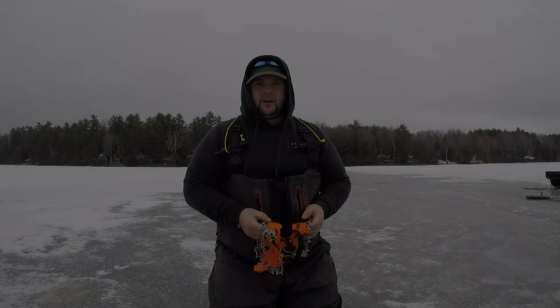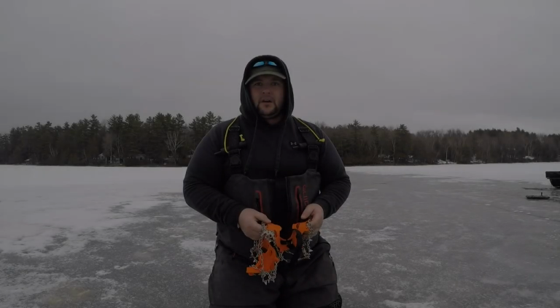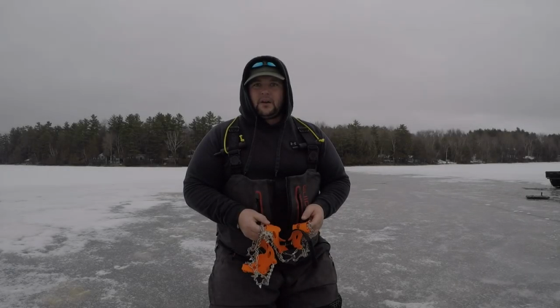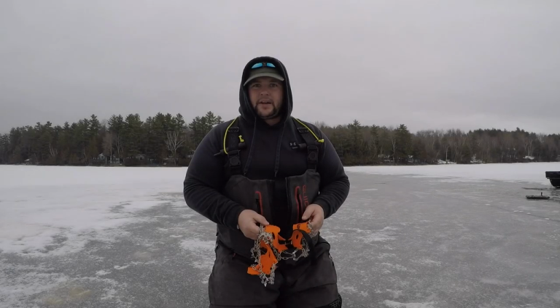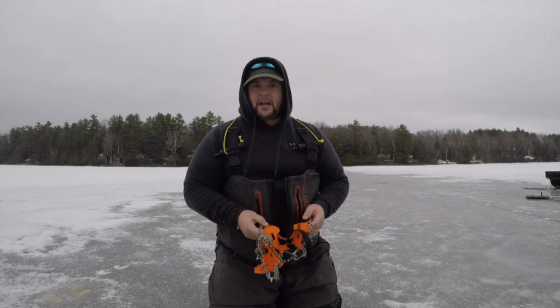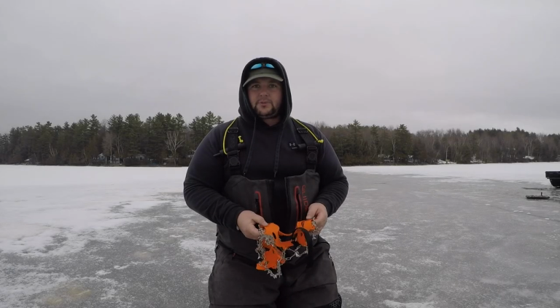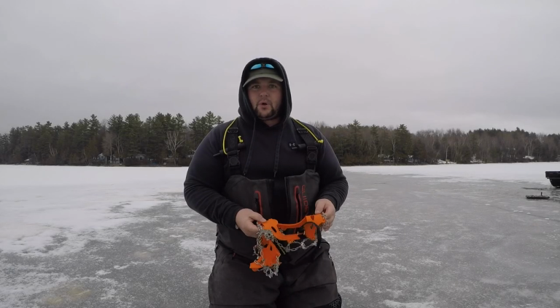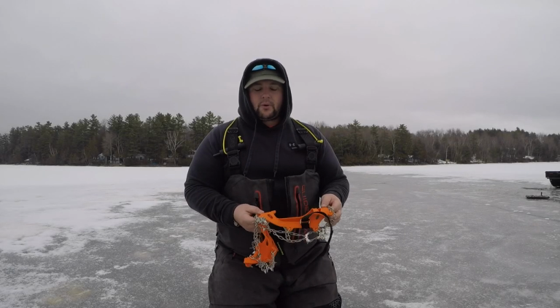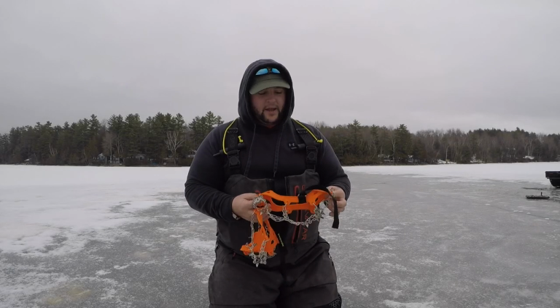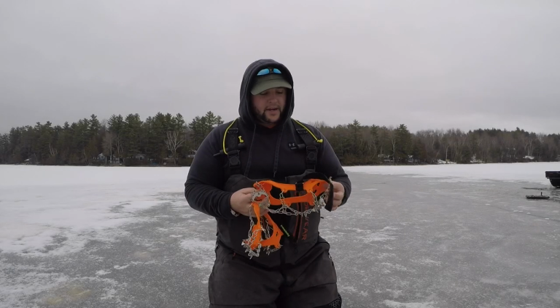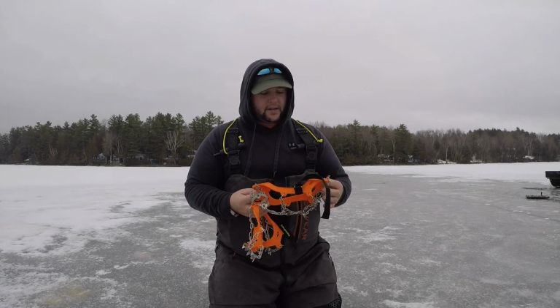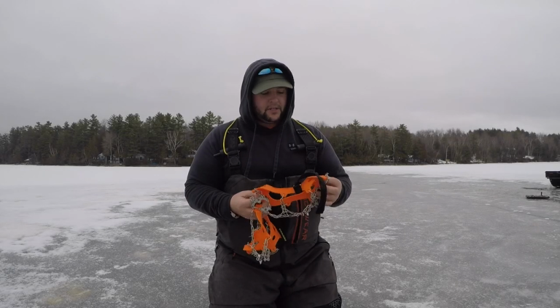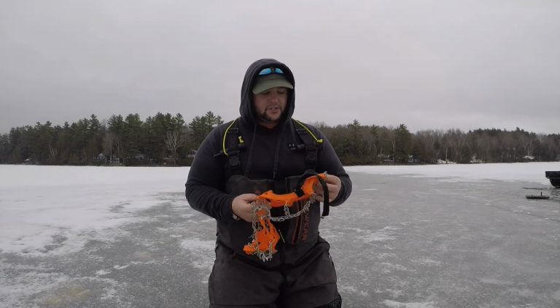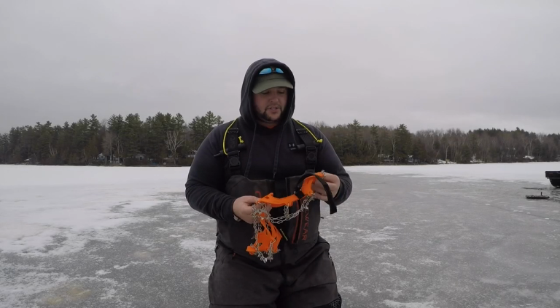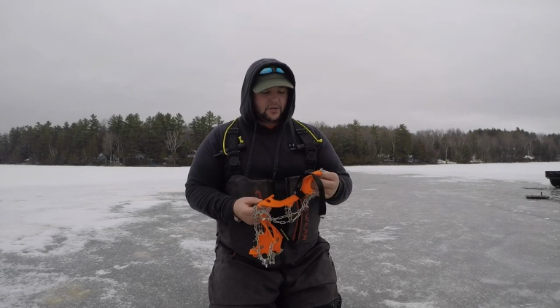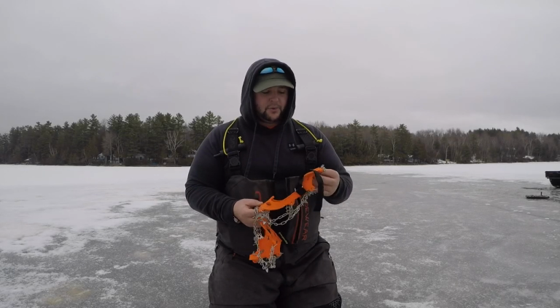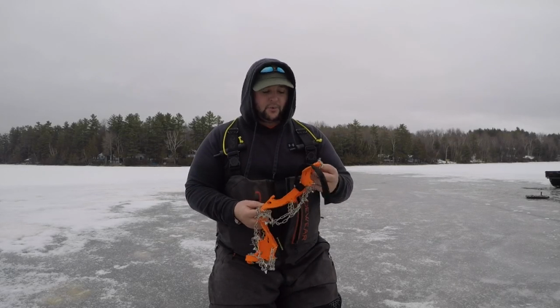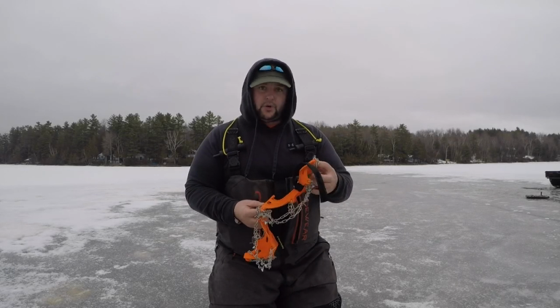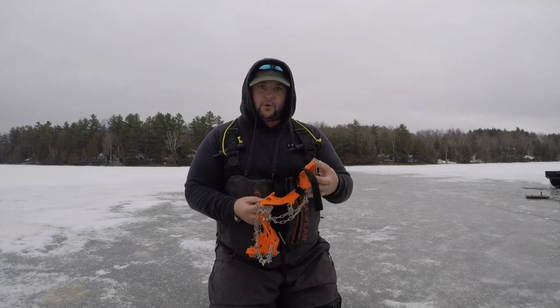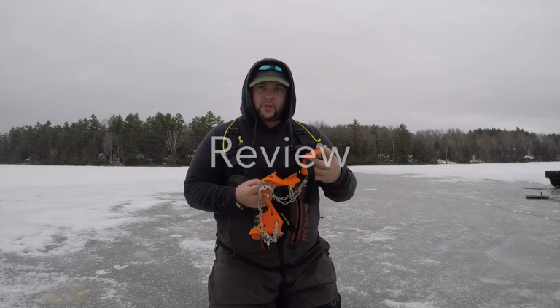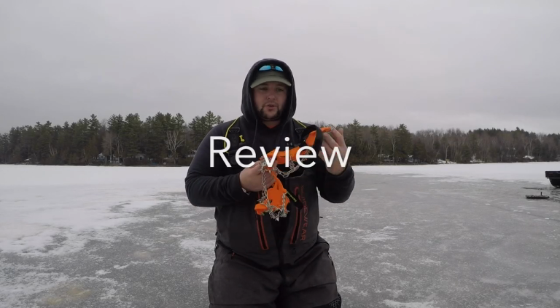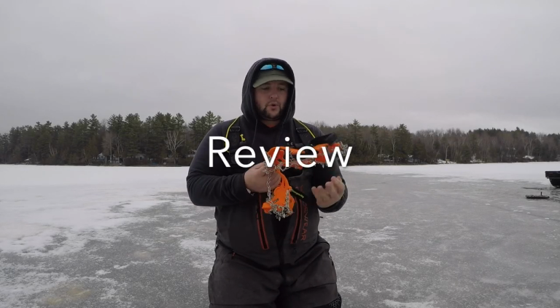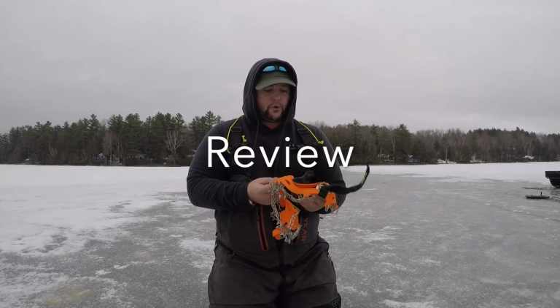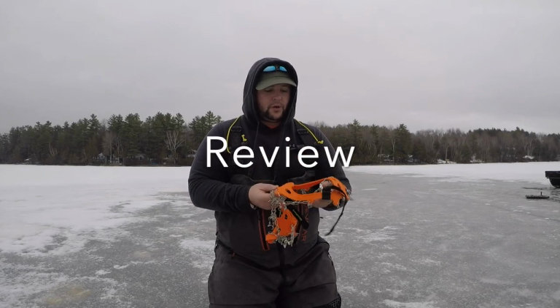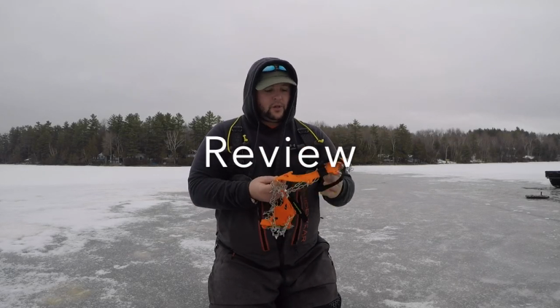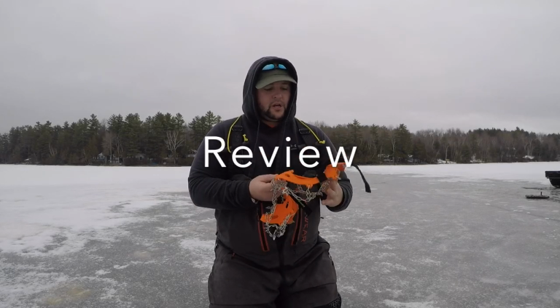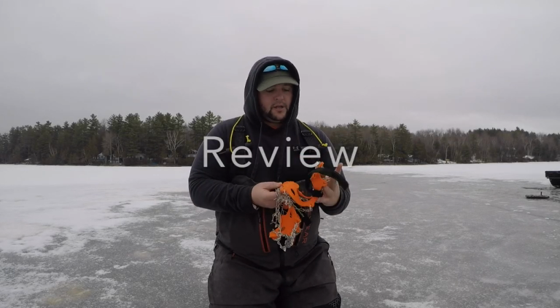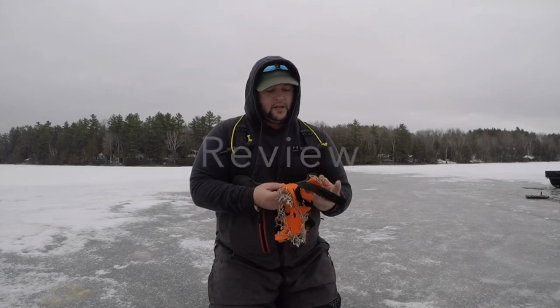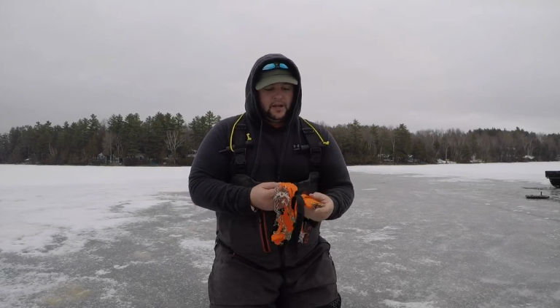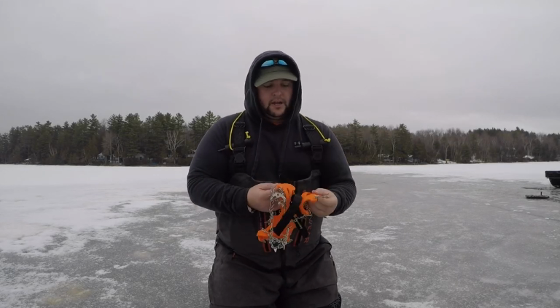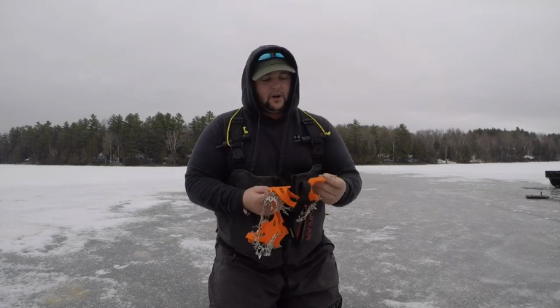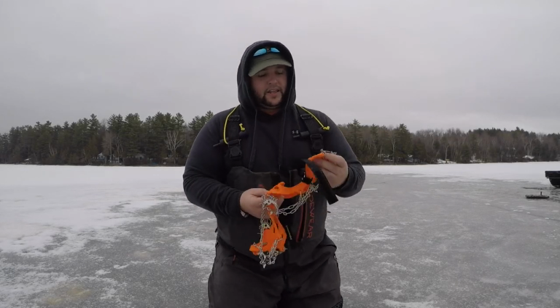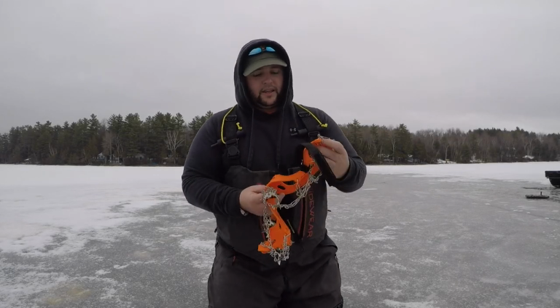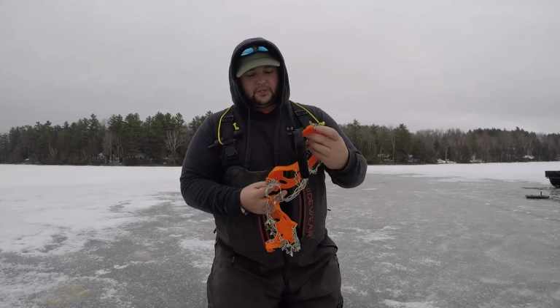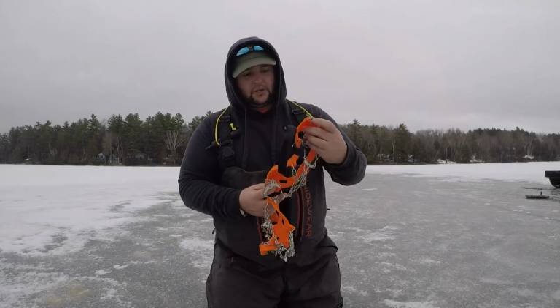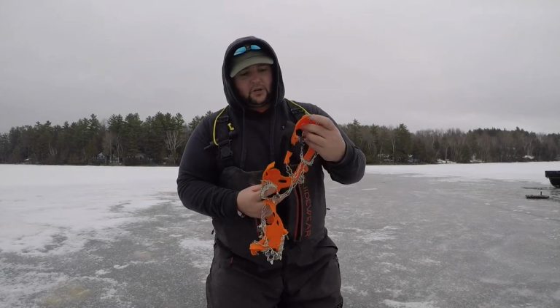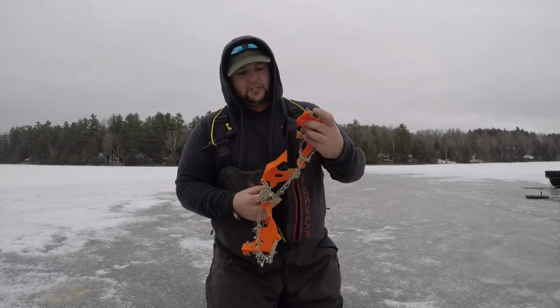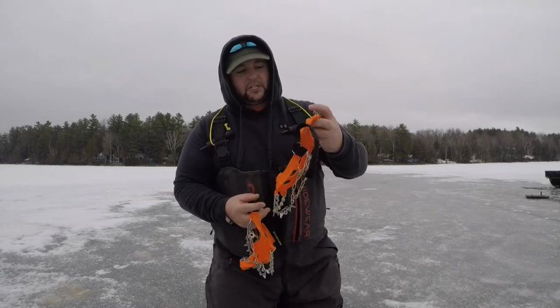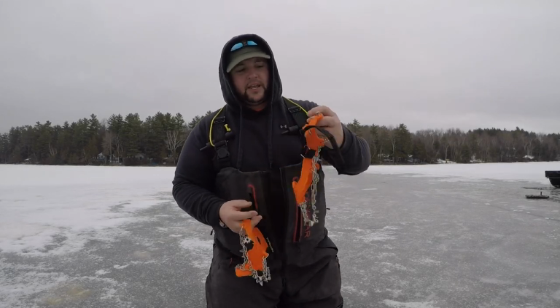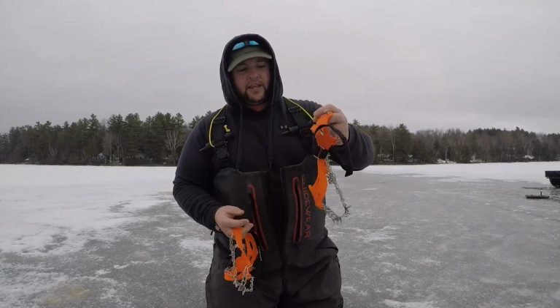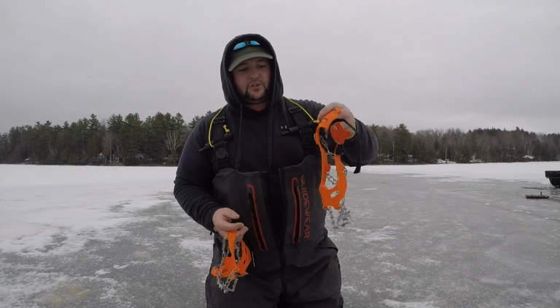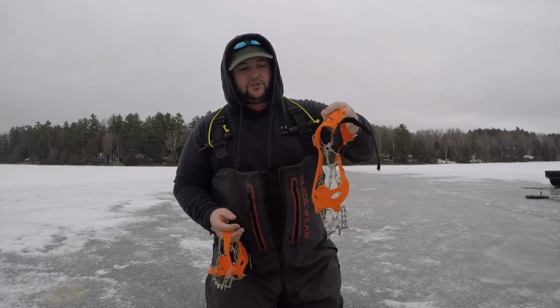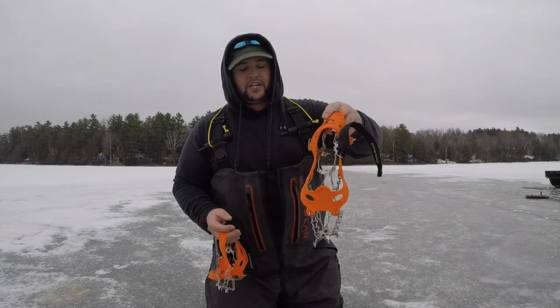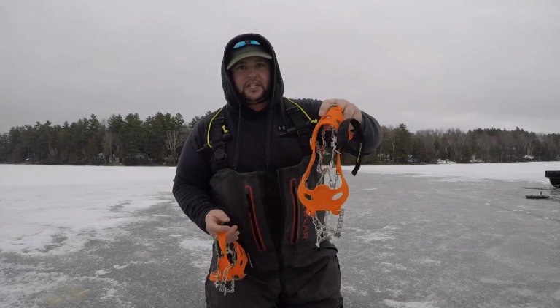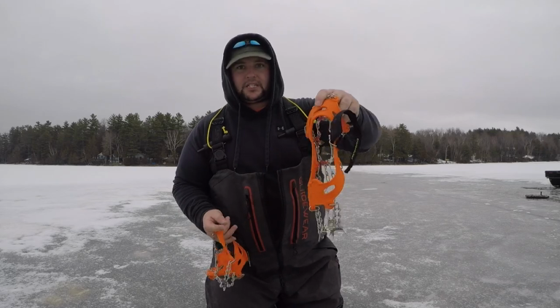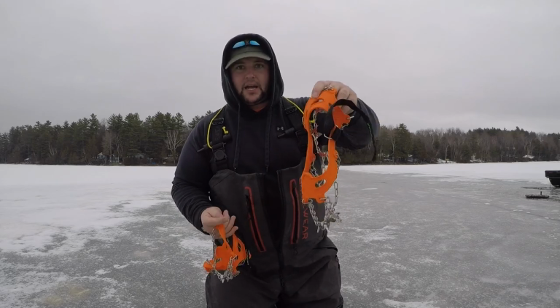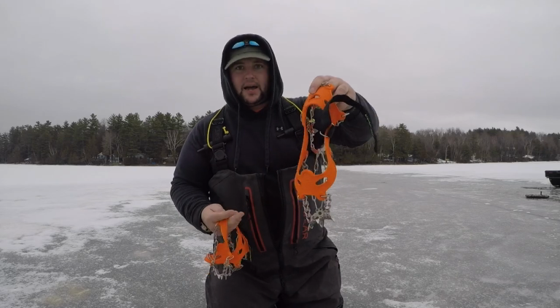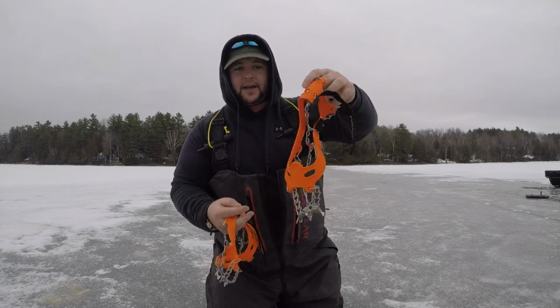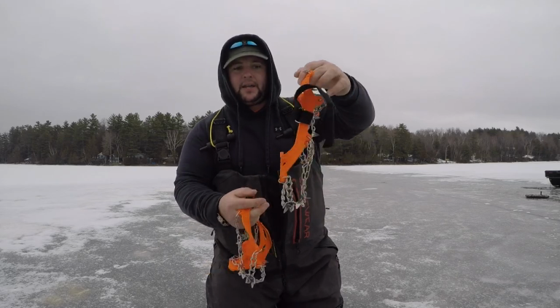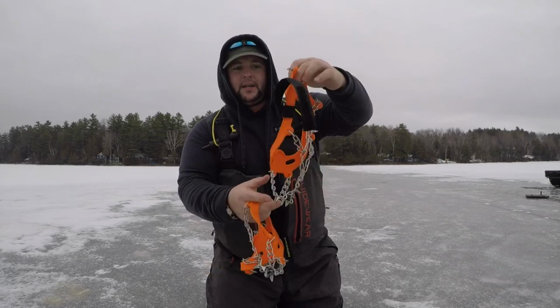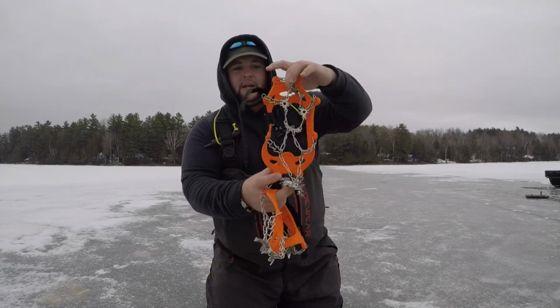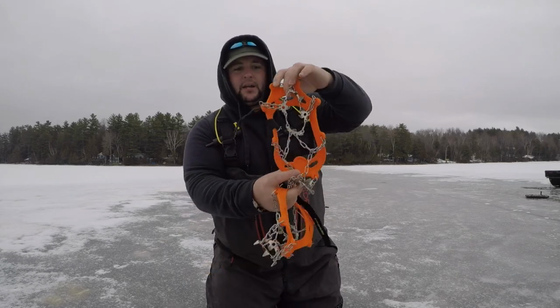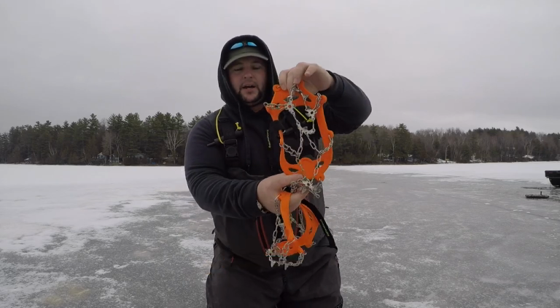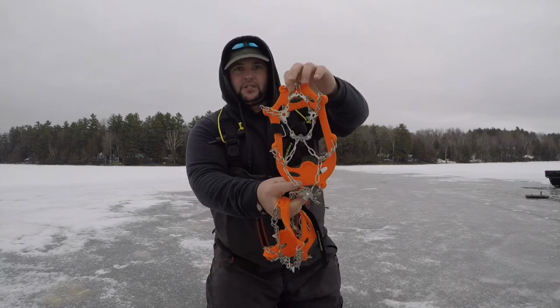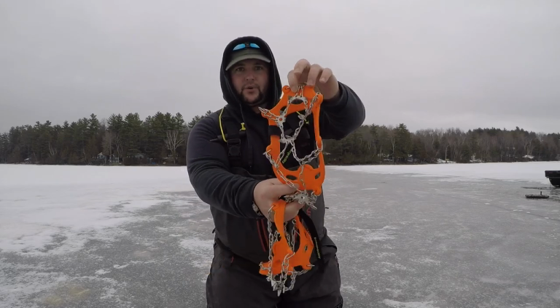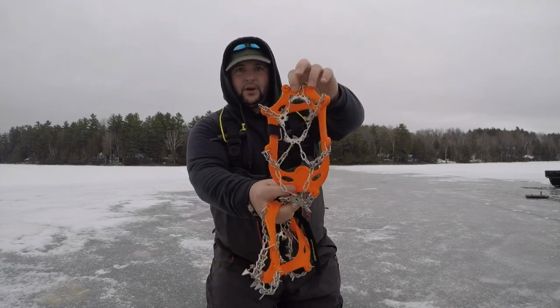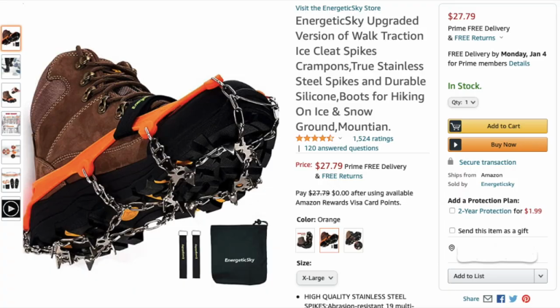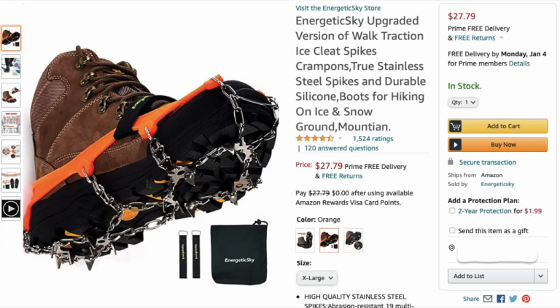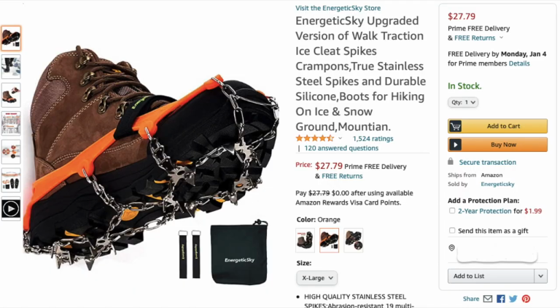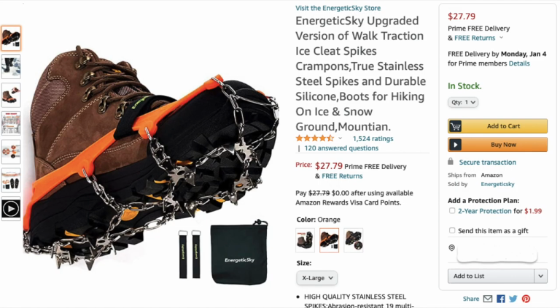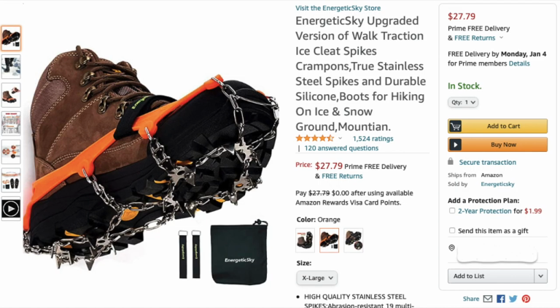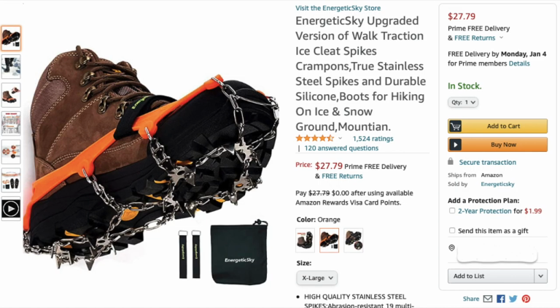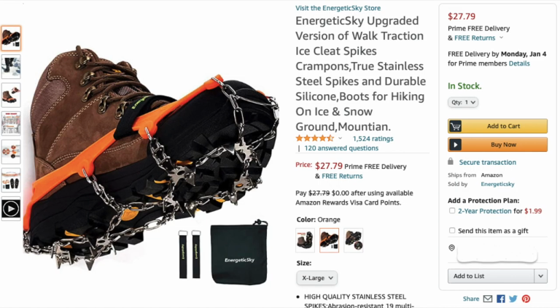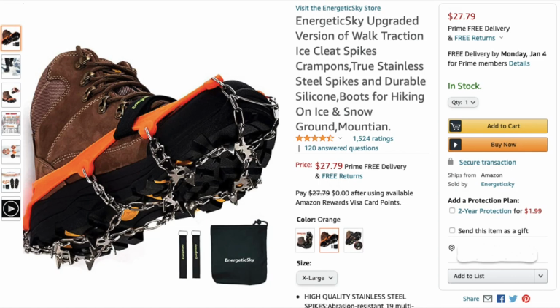Alright guys, welcome back. This is going to be a real quick tutorial on Amazon's Energetic Sky ice crampons, ice cleats.